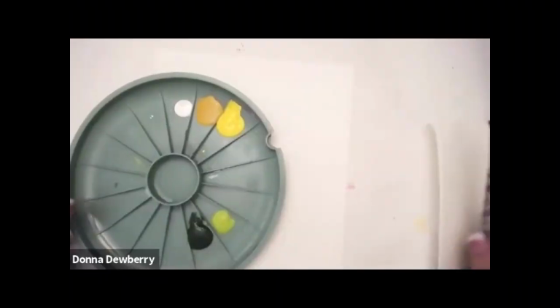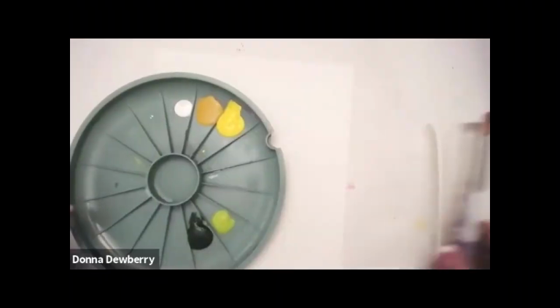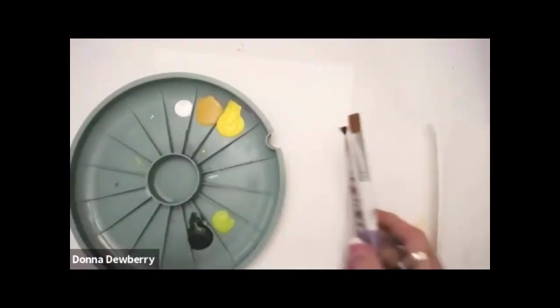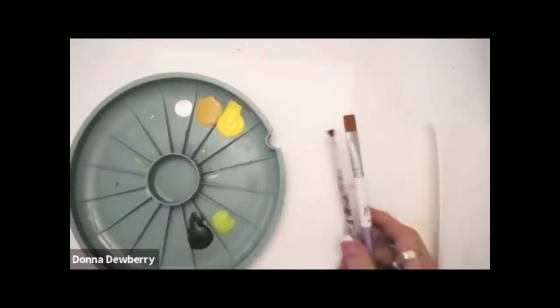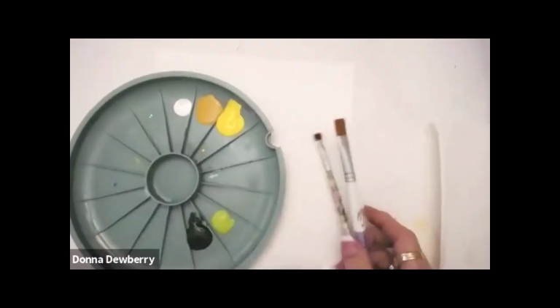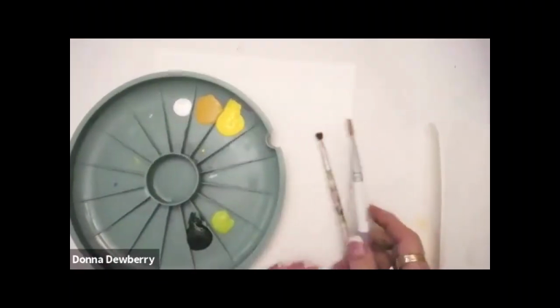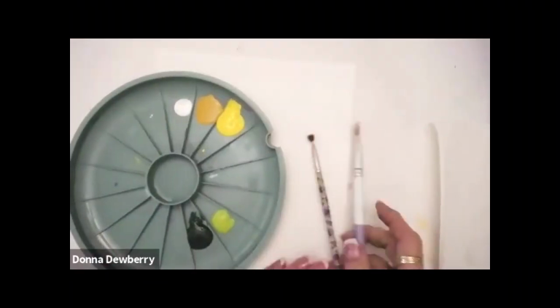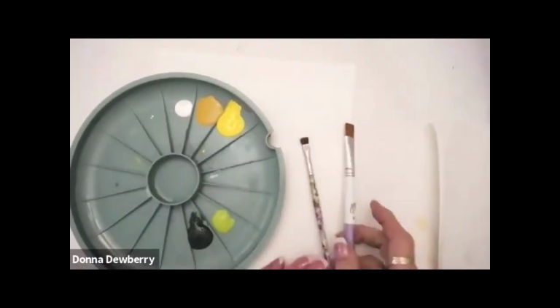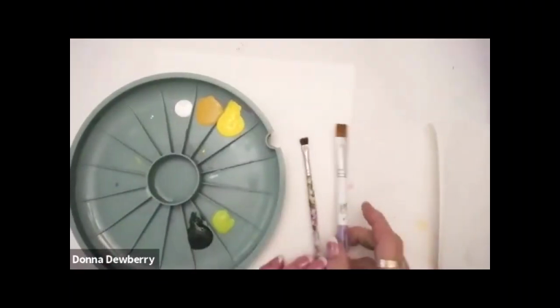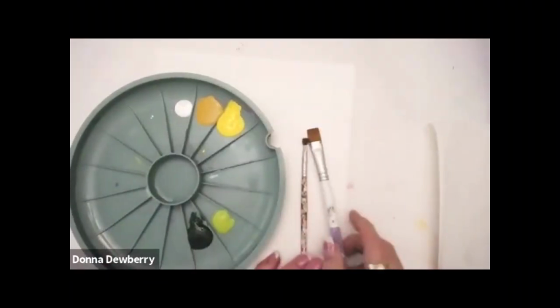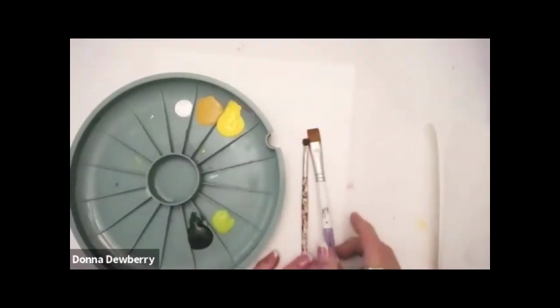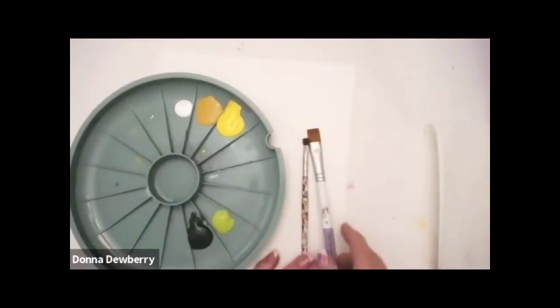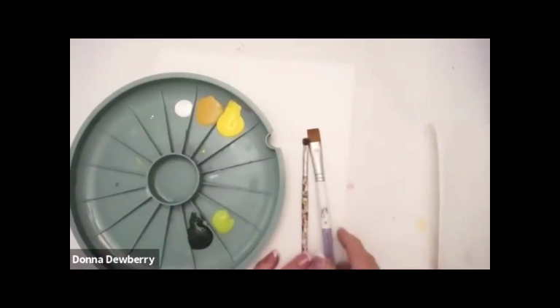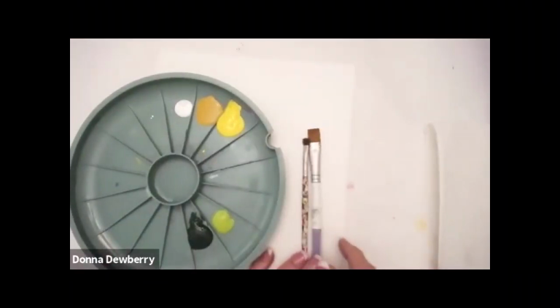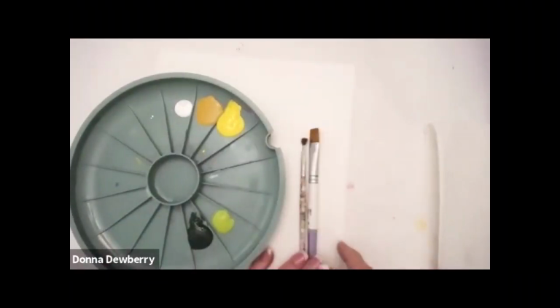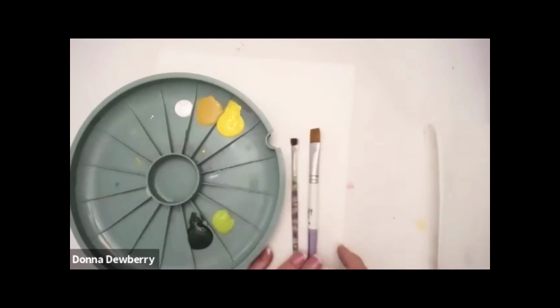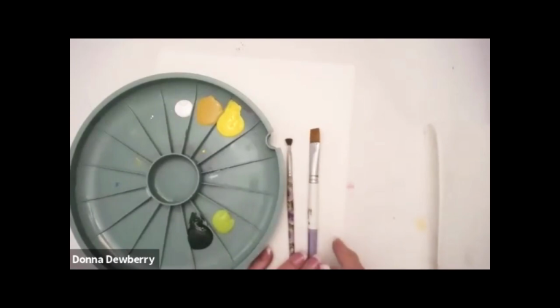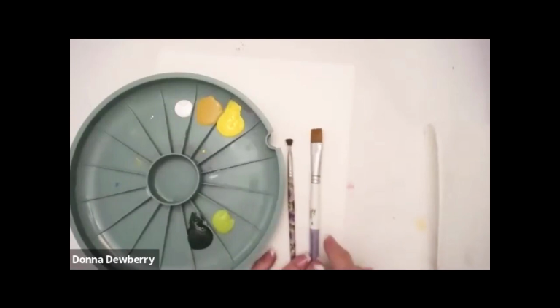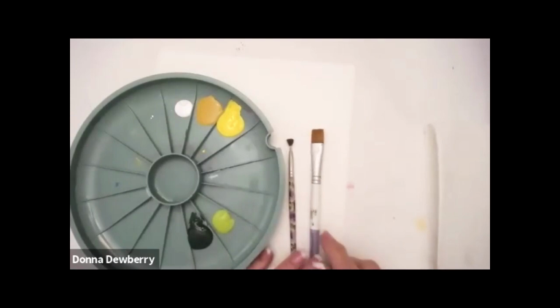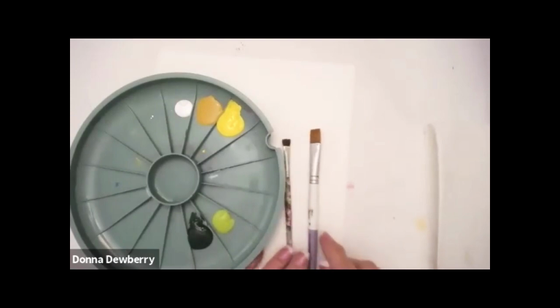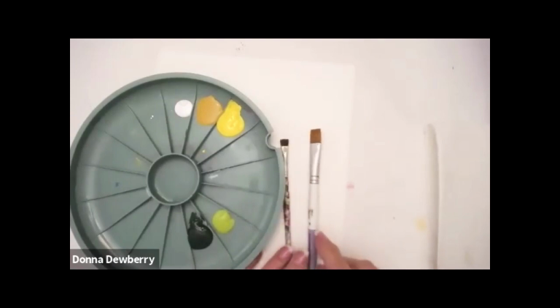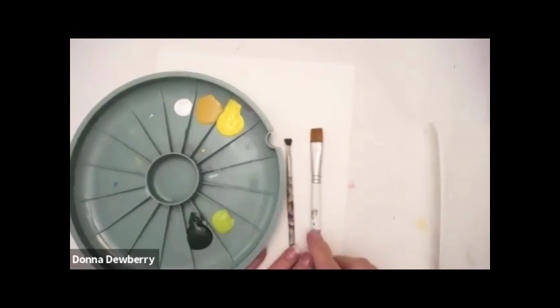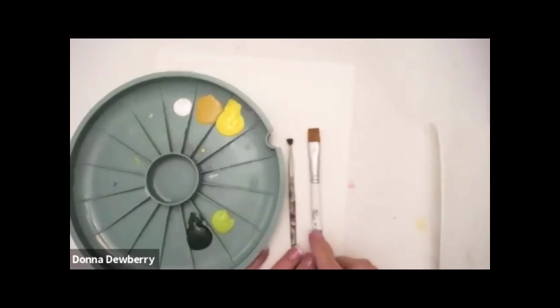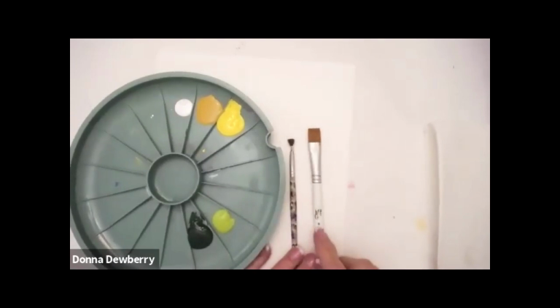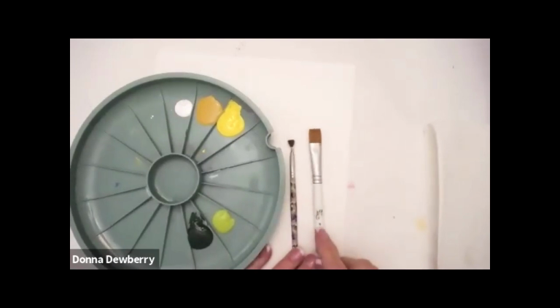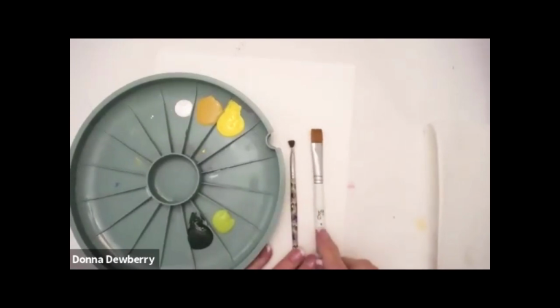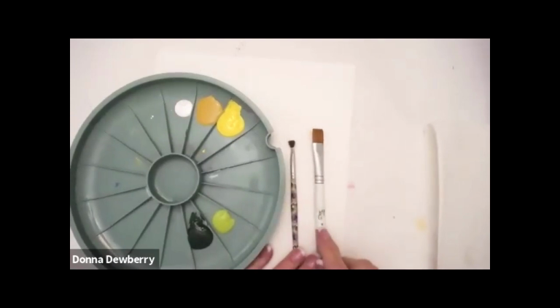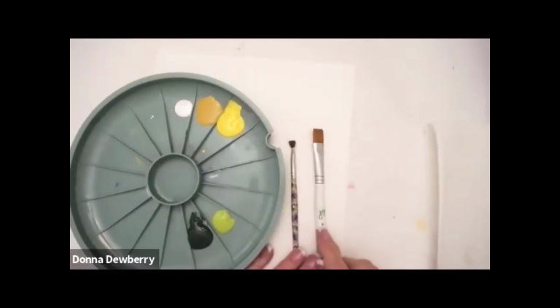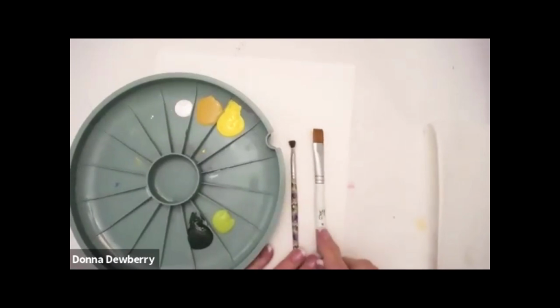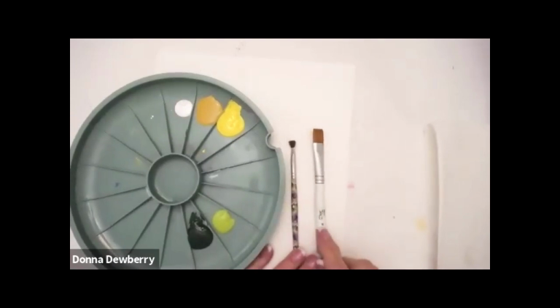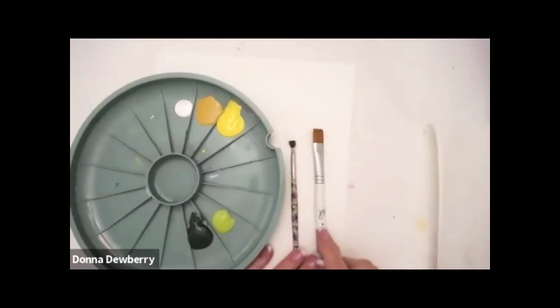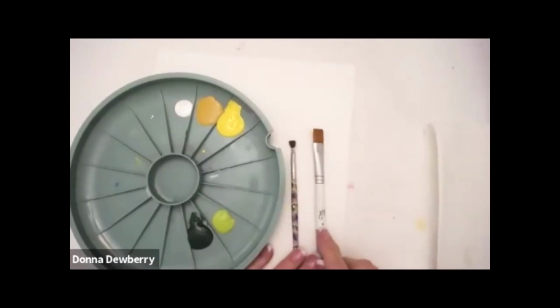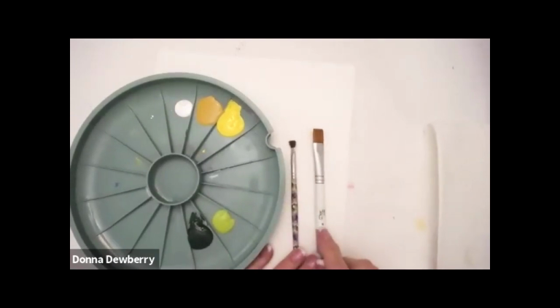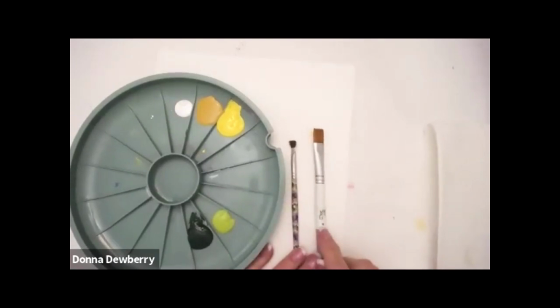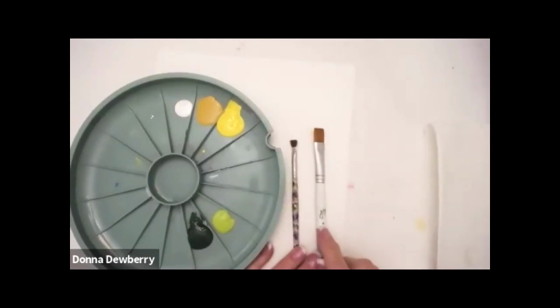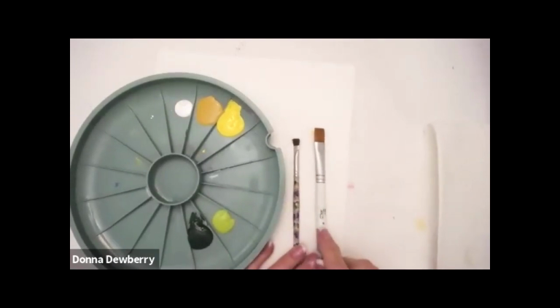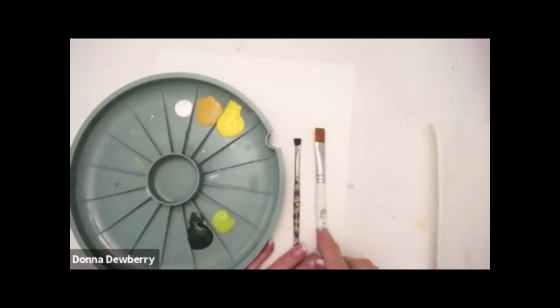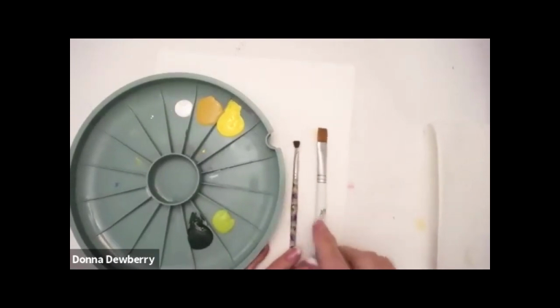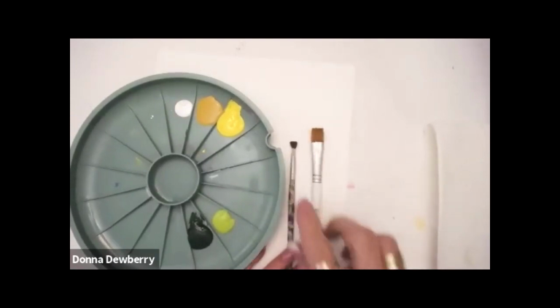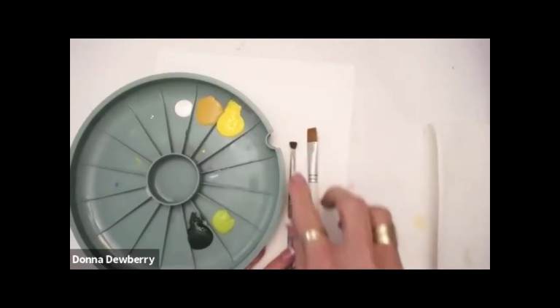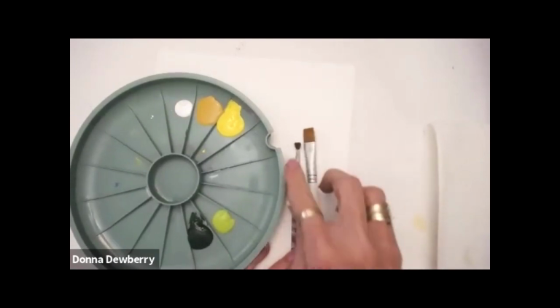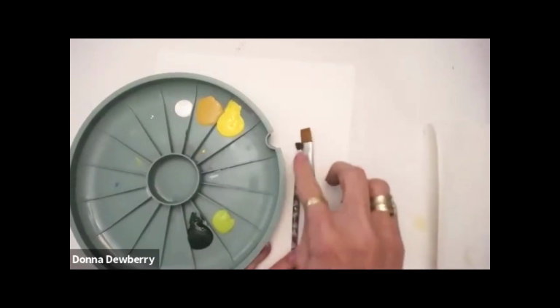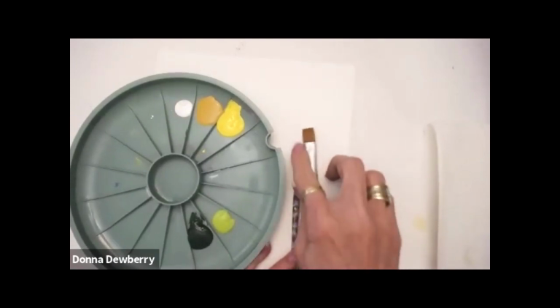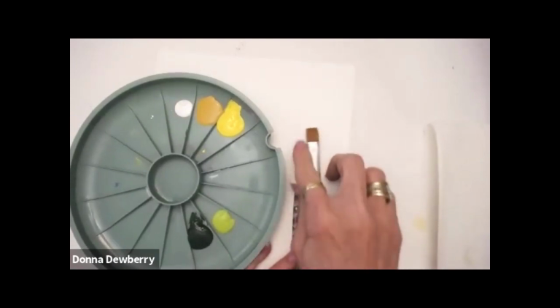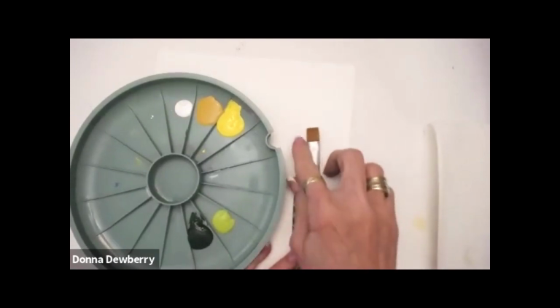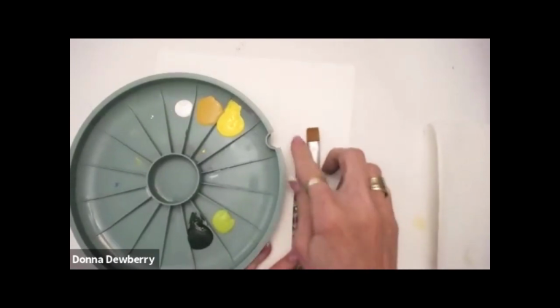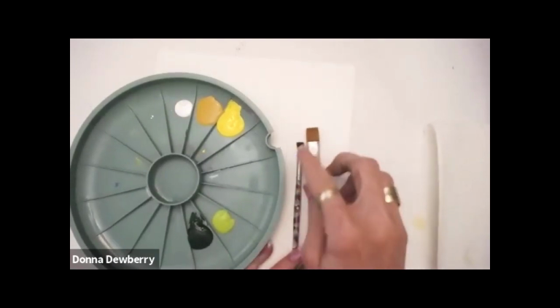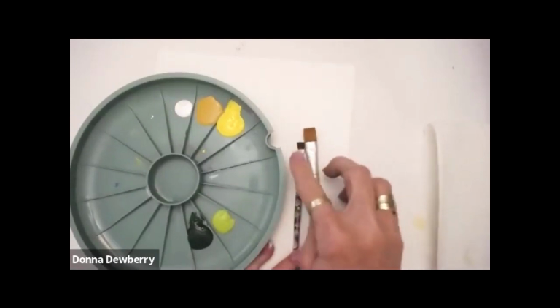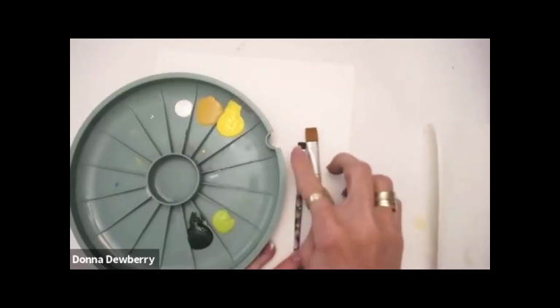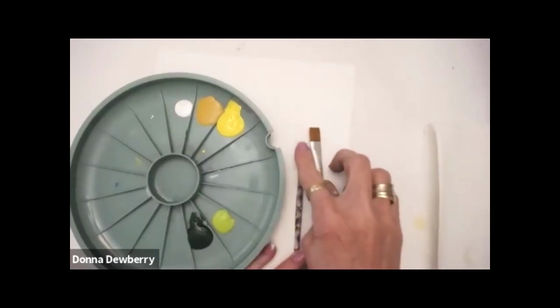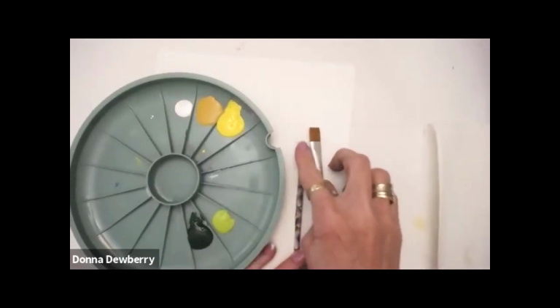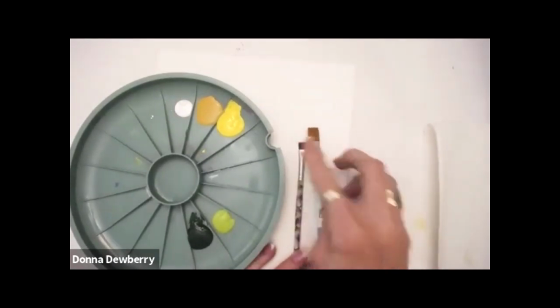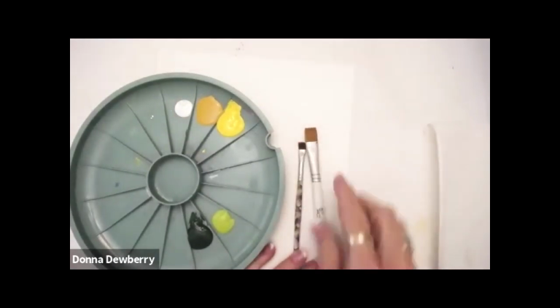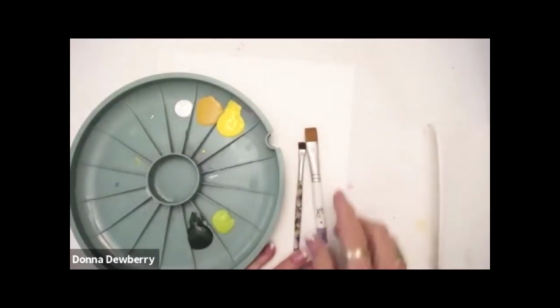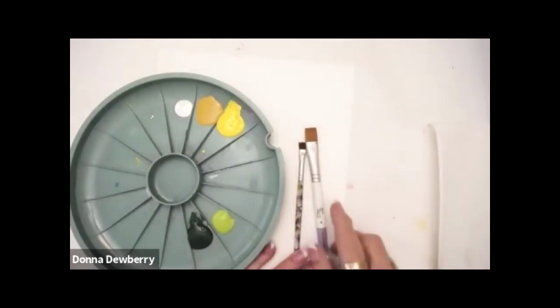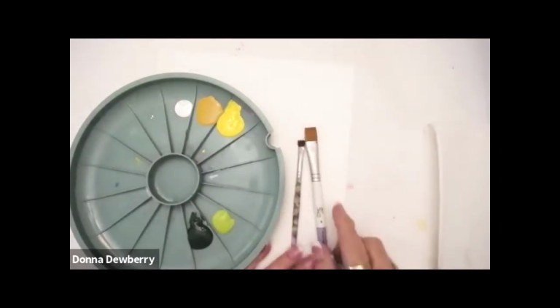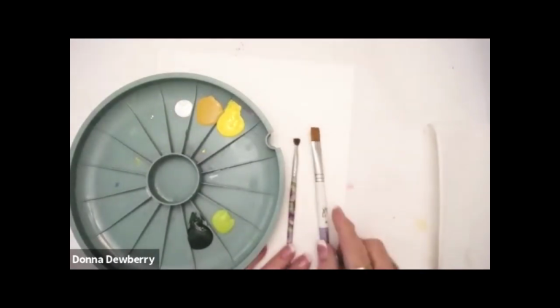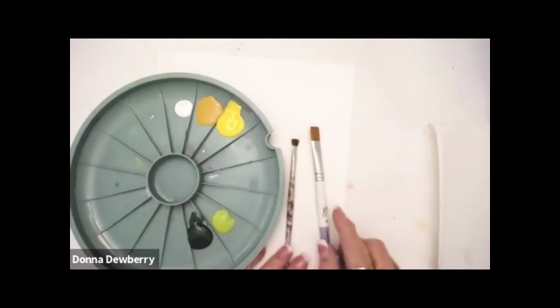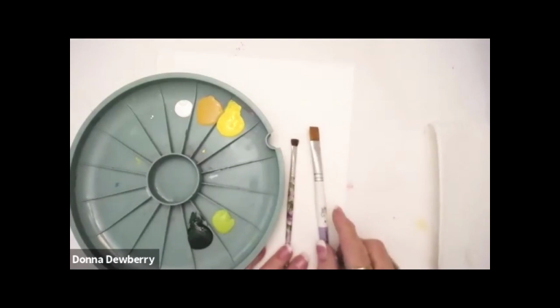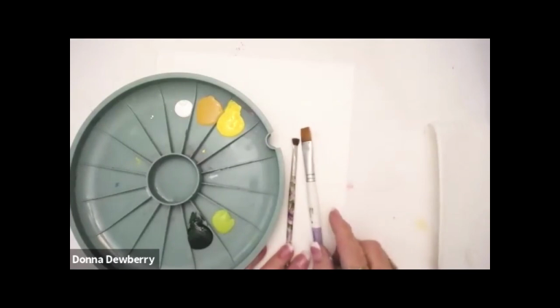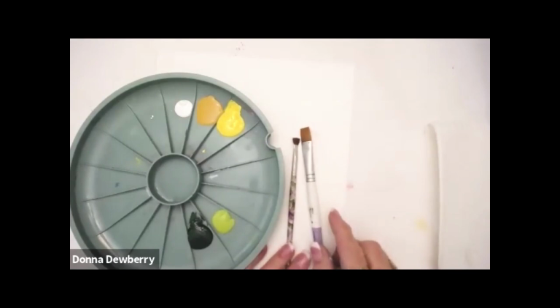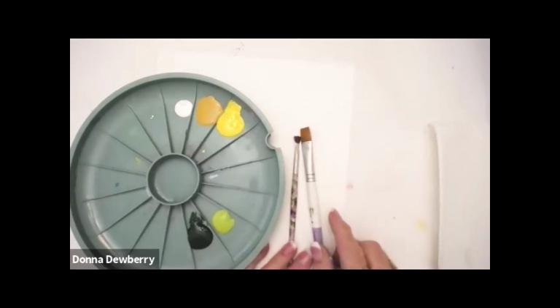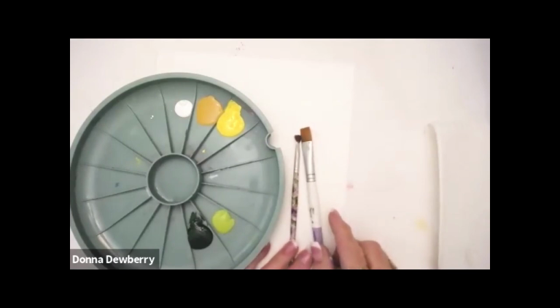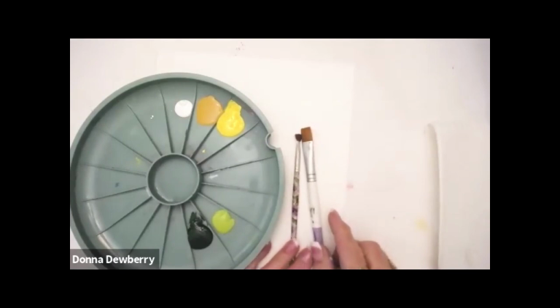Our practice stroke today, we're going to use a 16 flat, and we're going to use a scruffy, a quarter-inch scruffy brush.